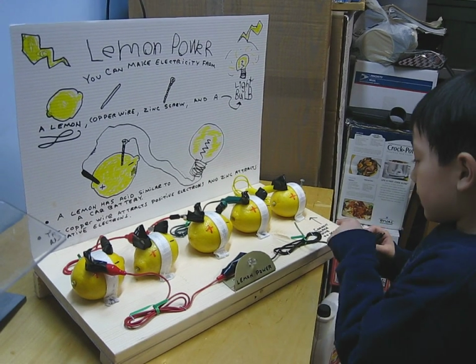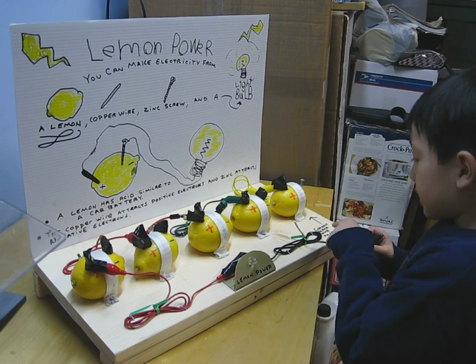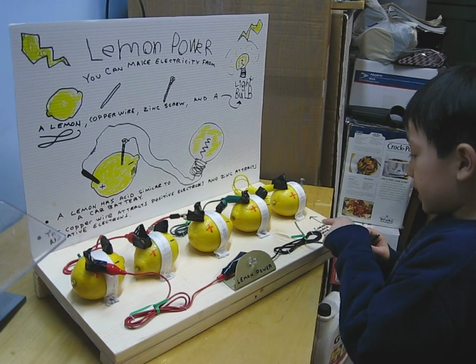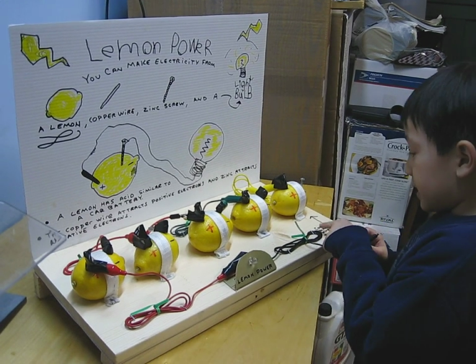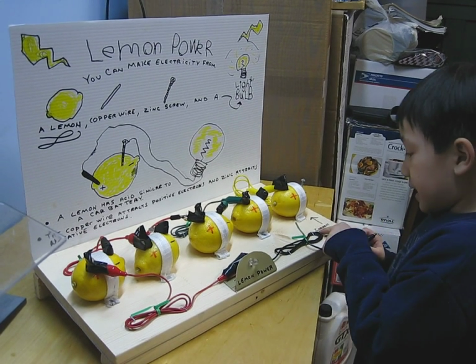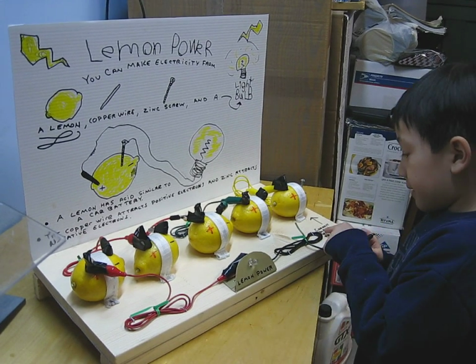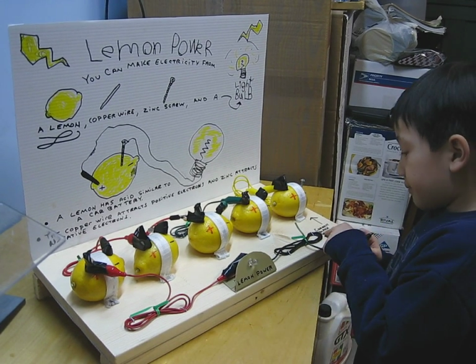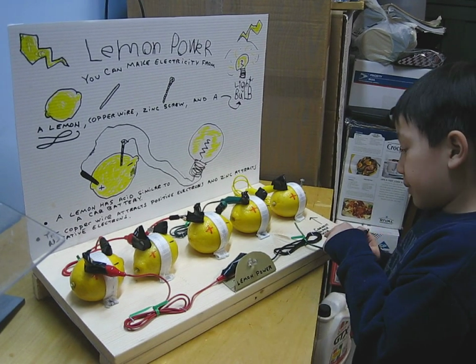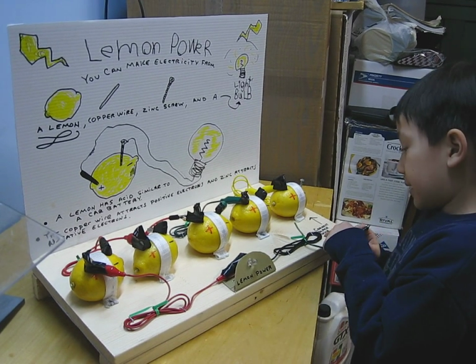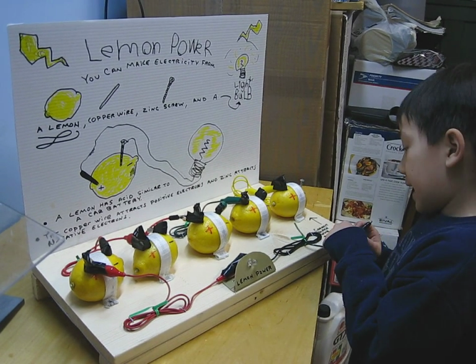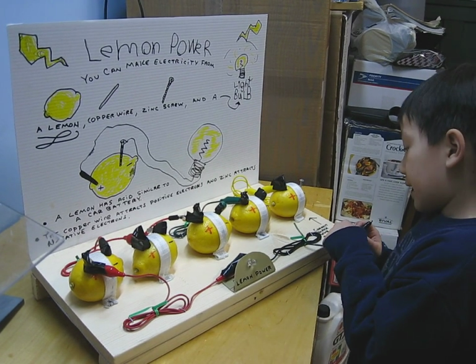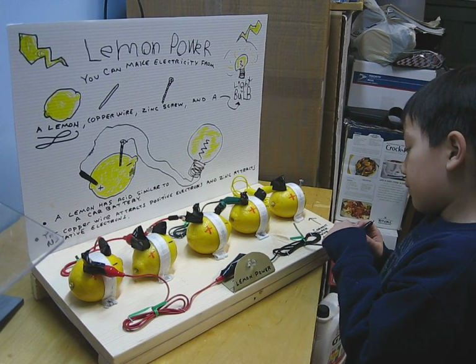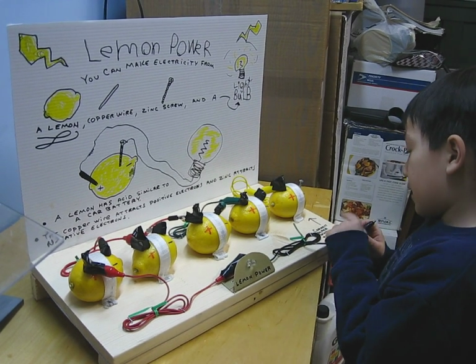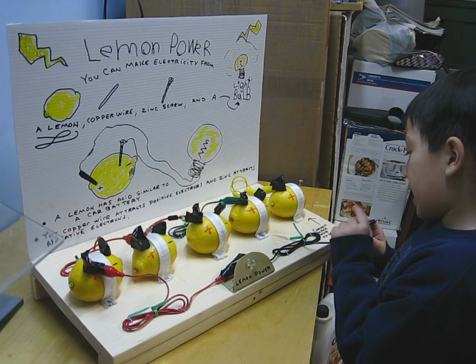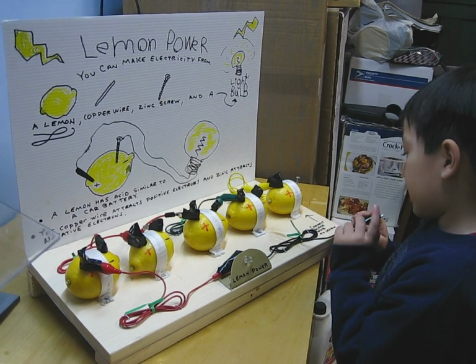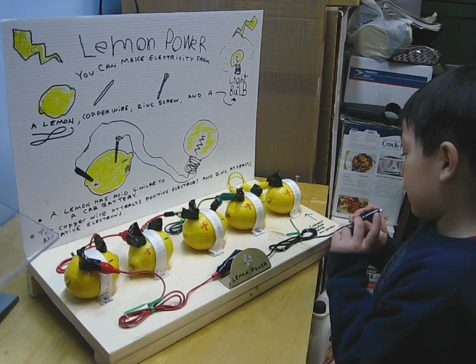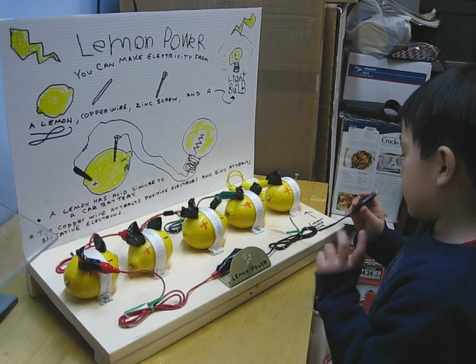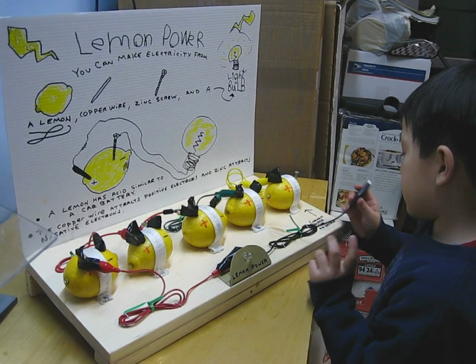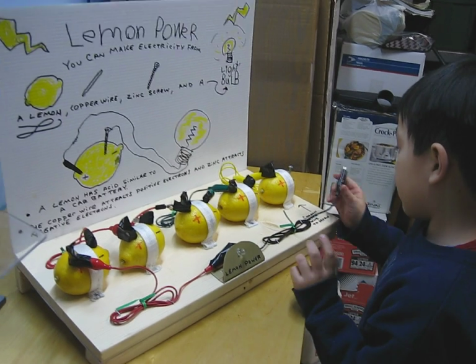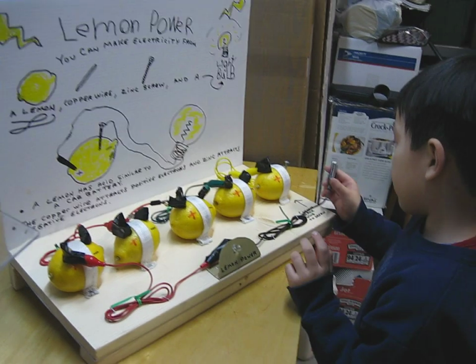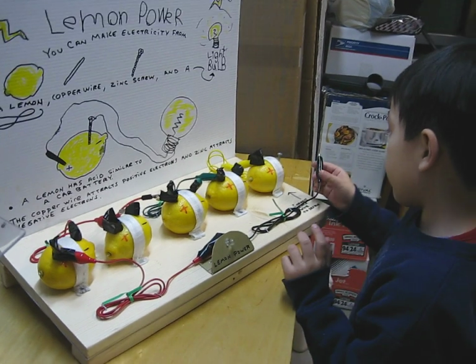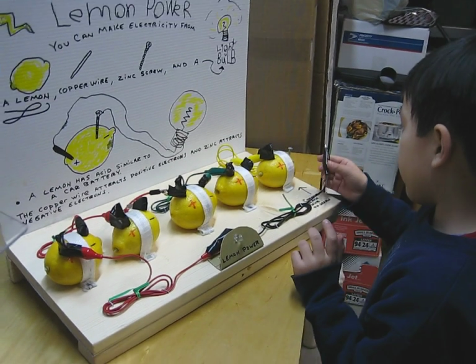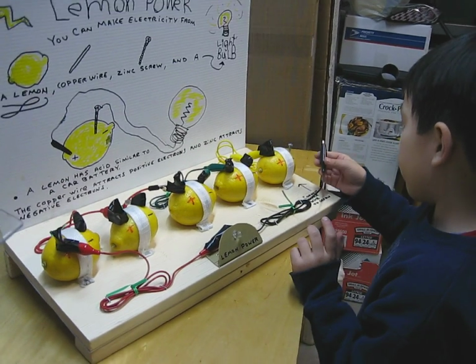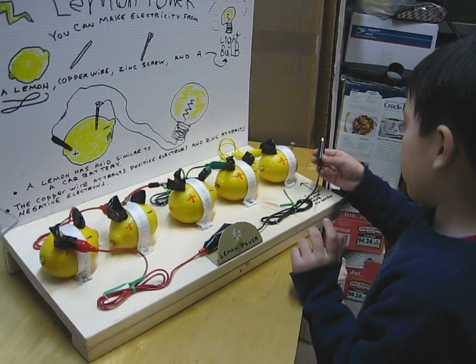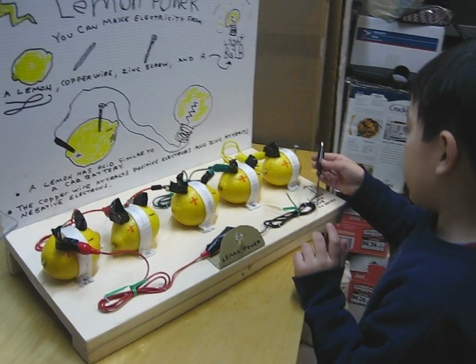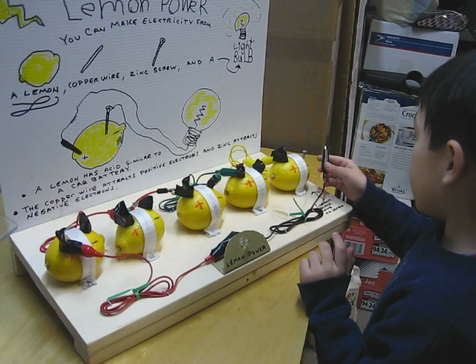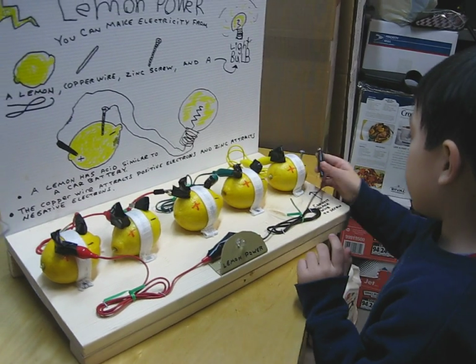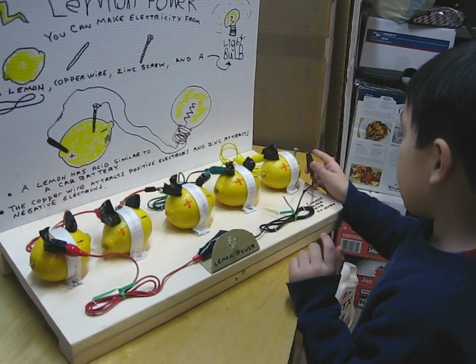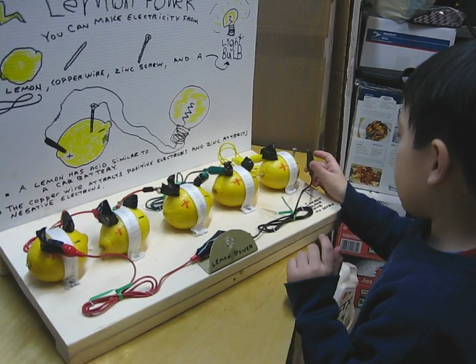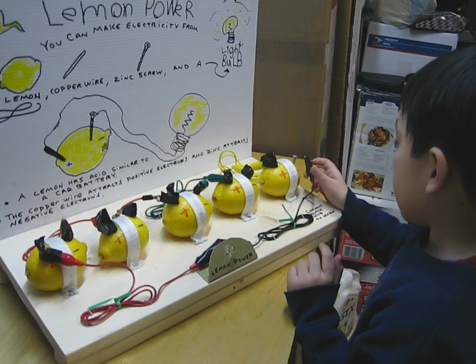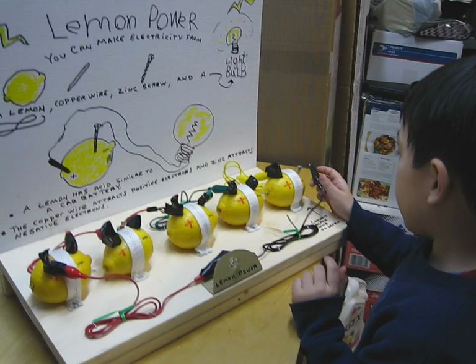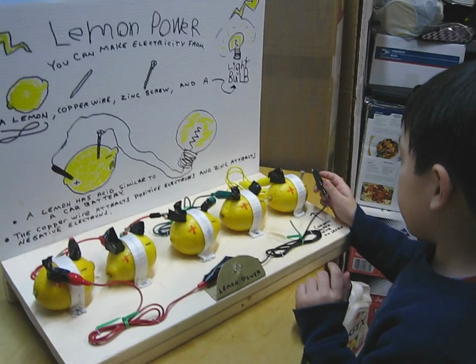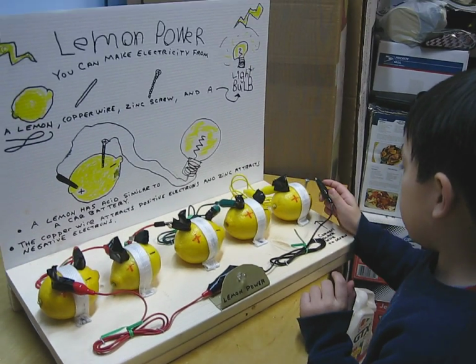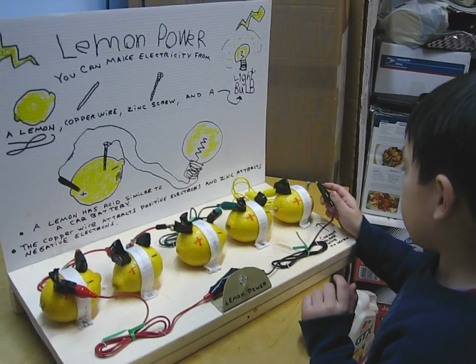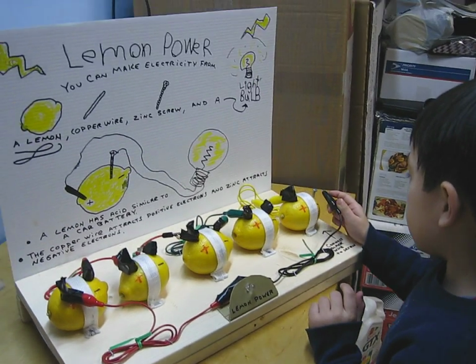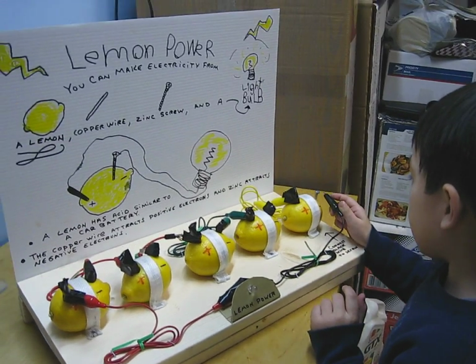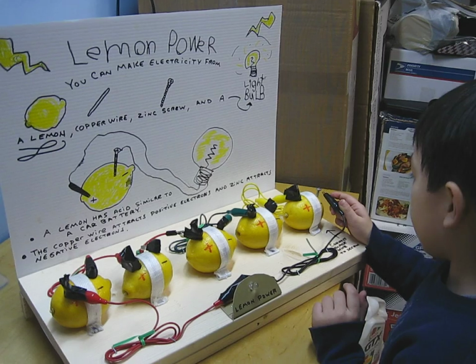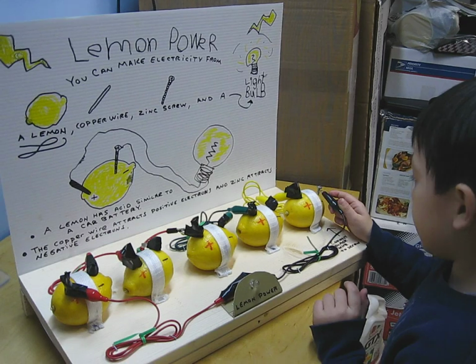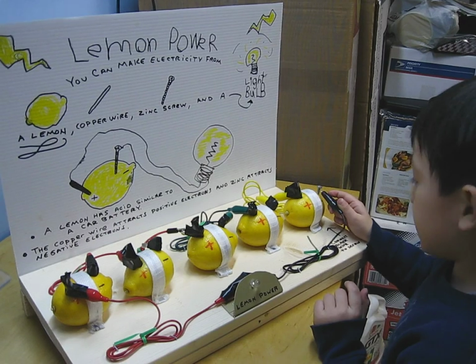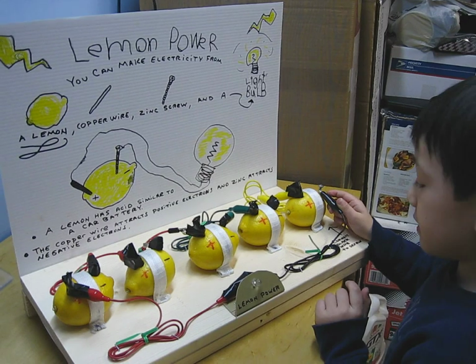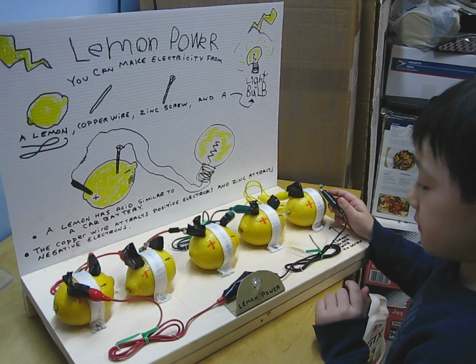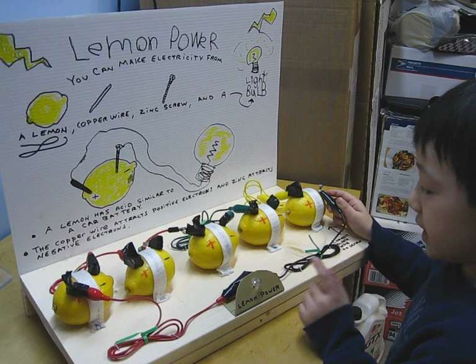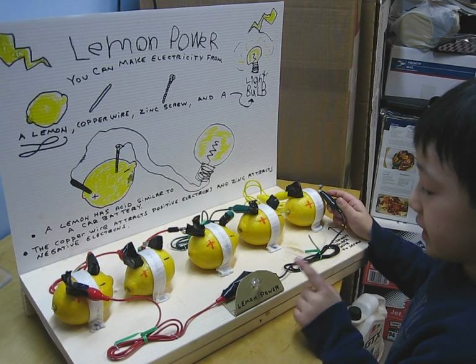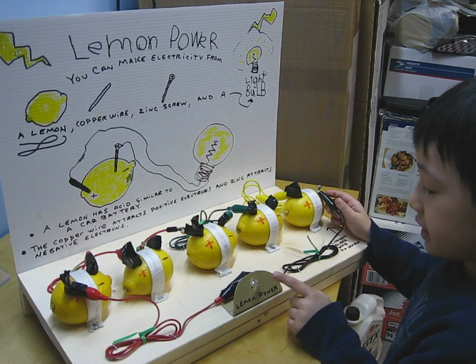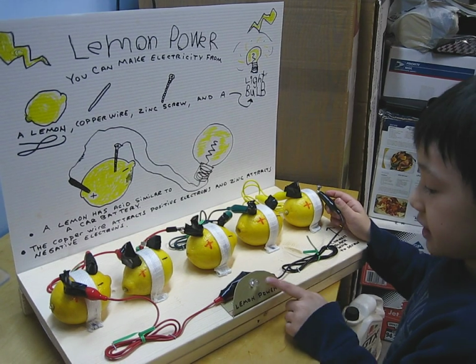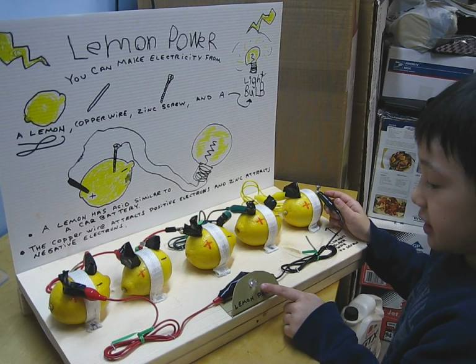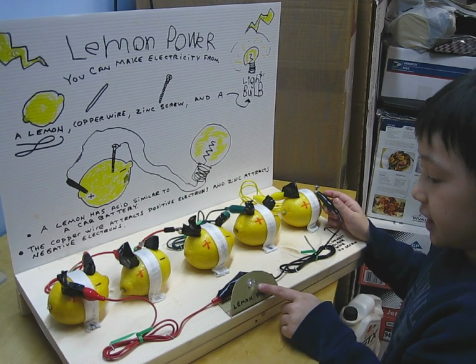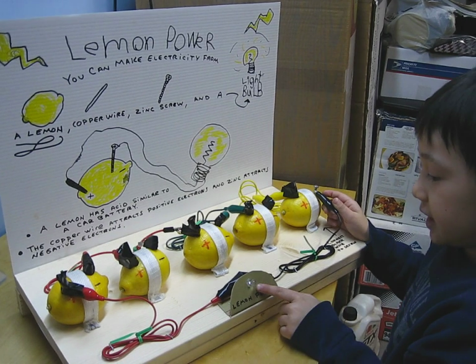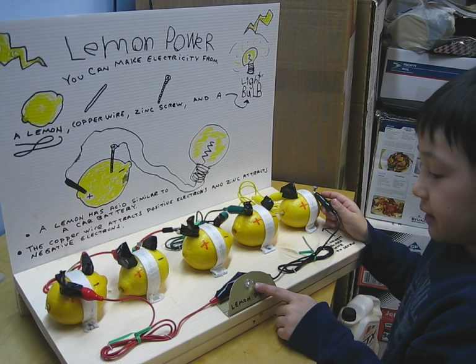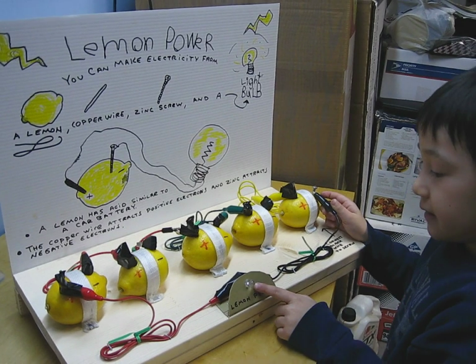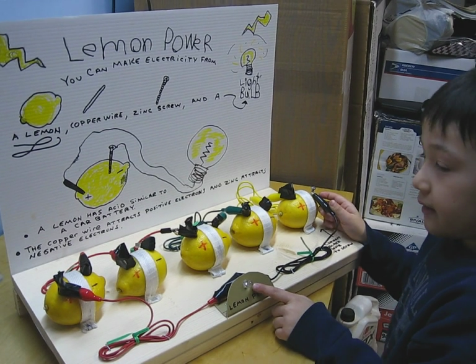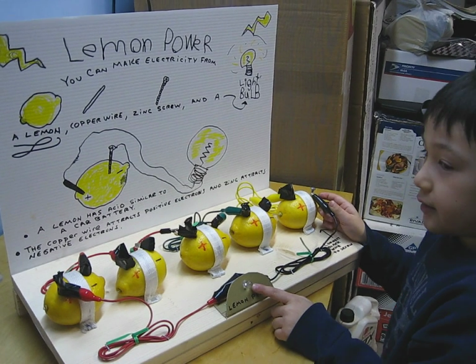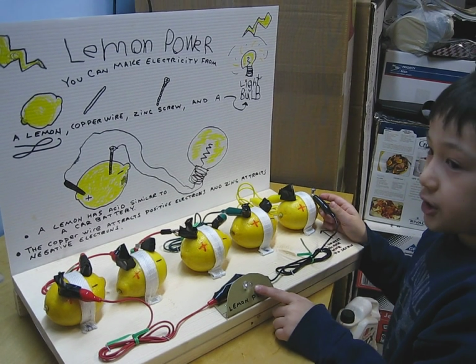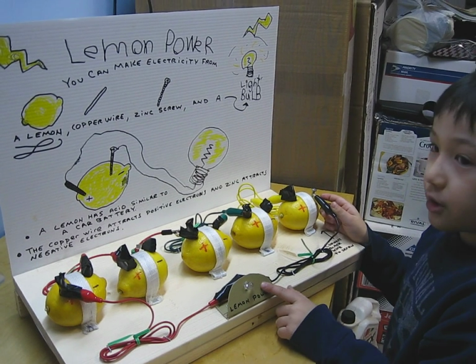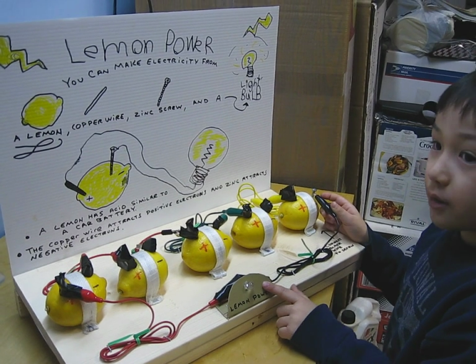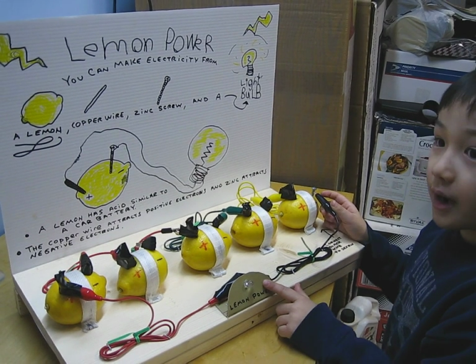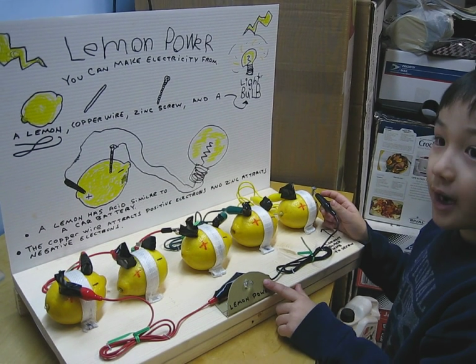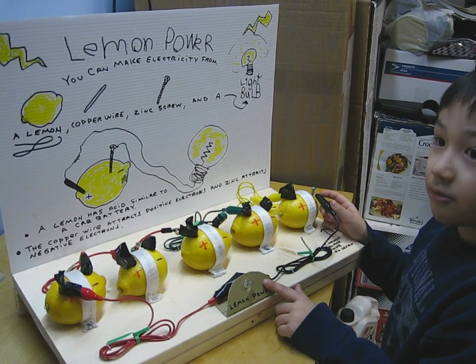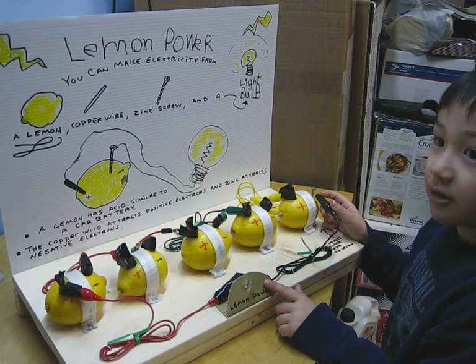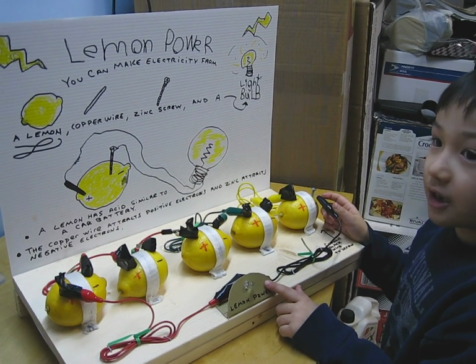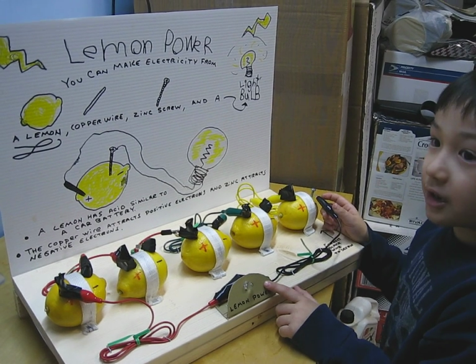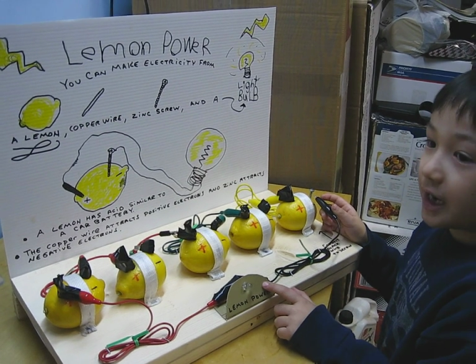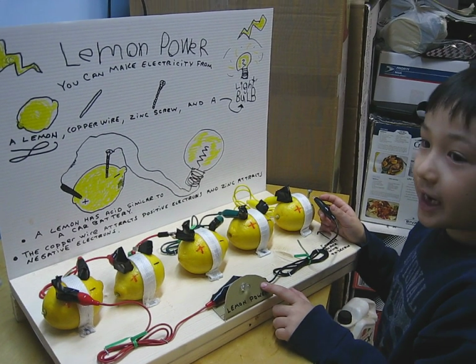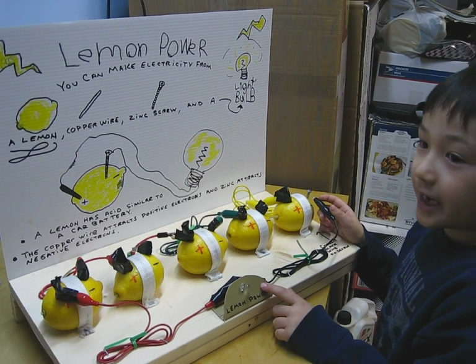Connect the black wire to the zinc. As this happens, we see — turn off the light.